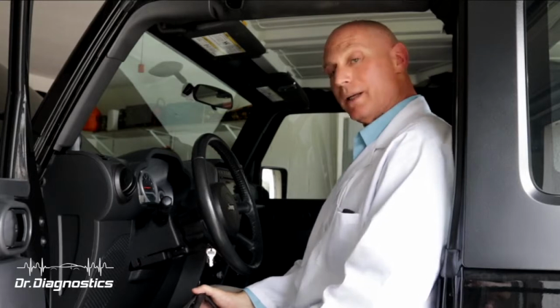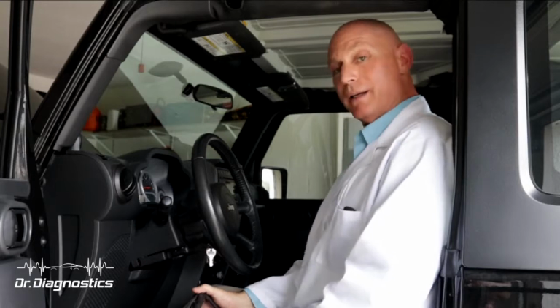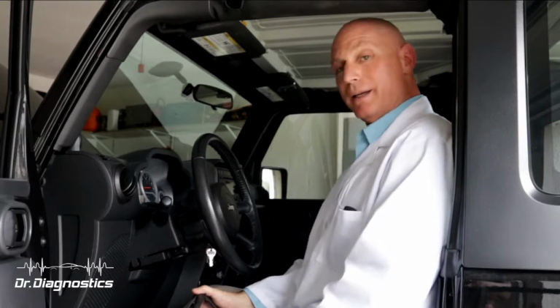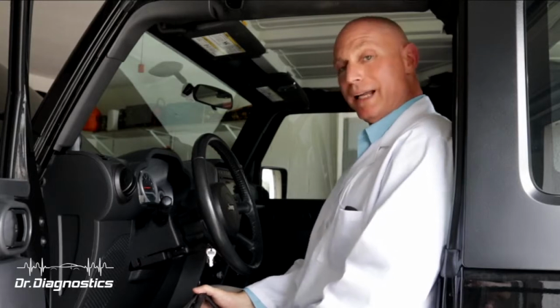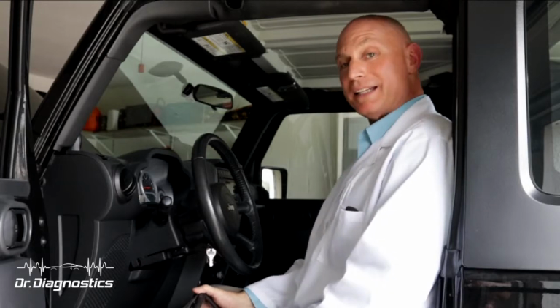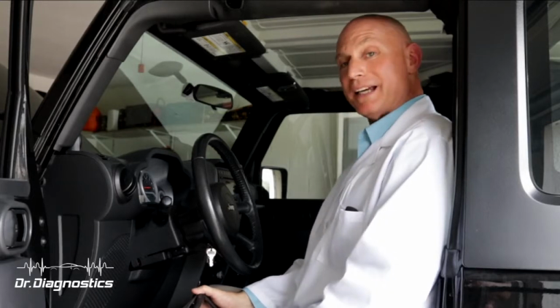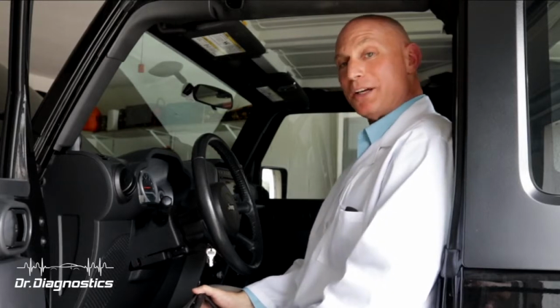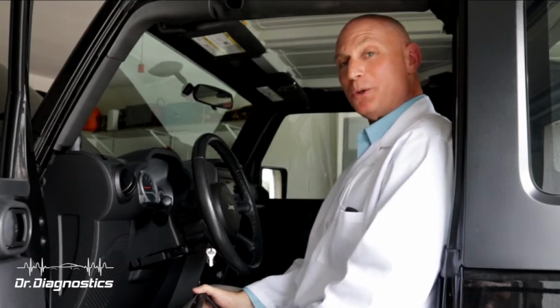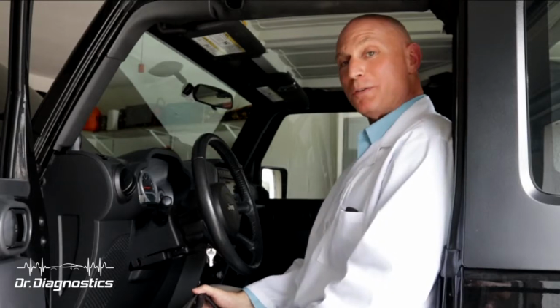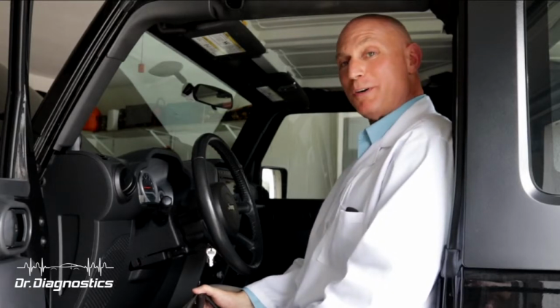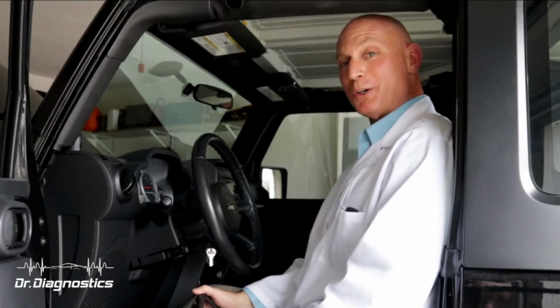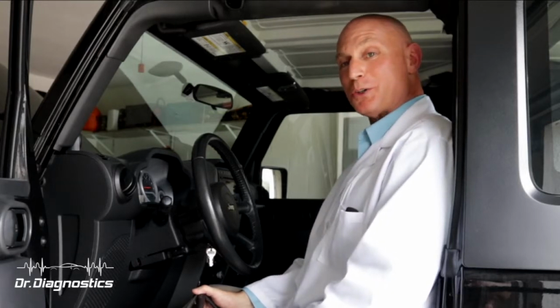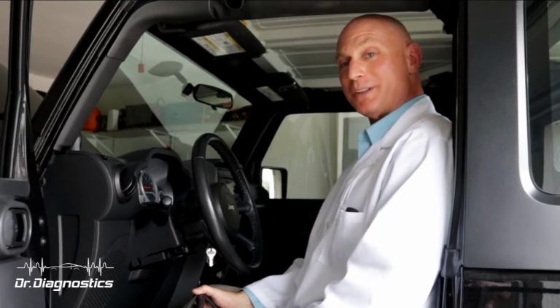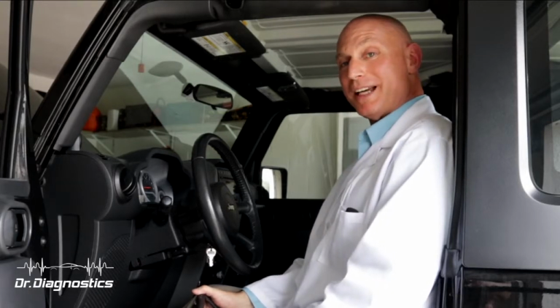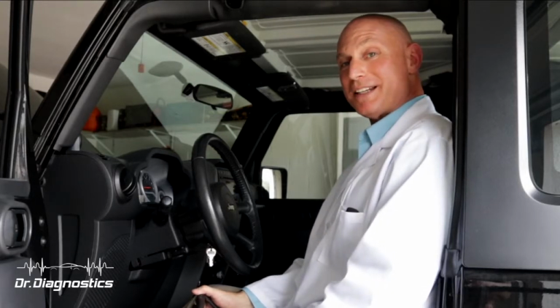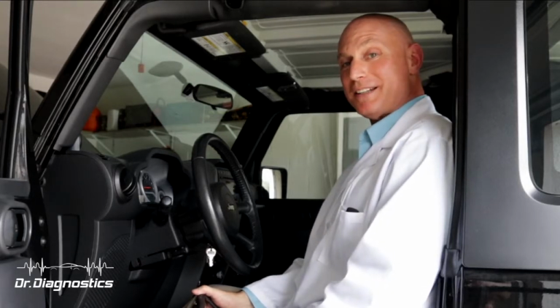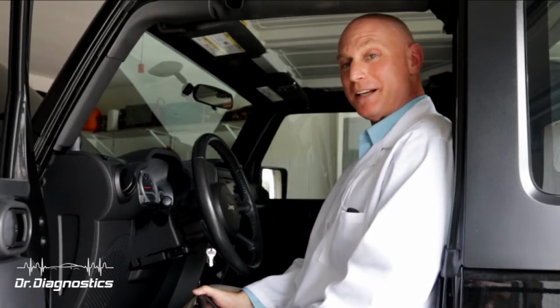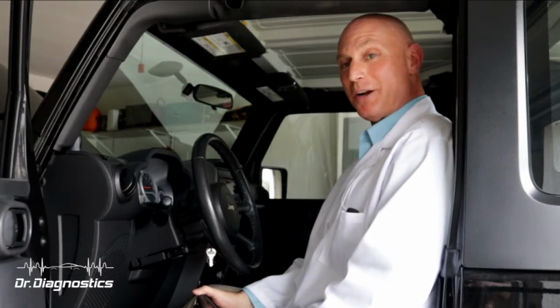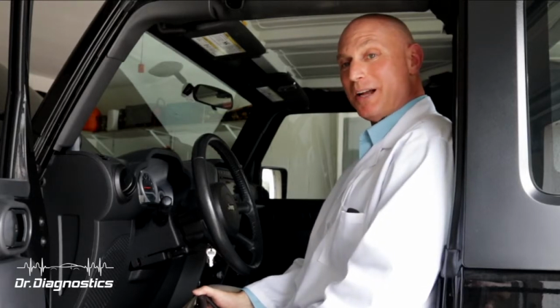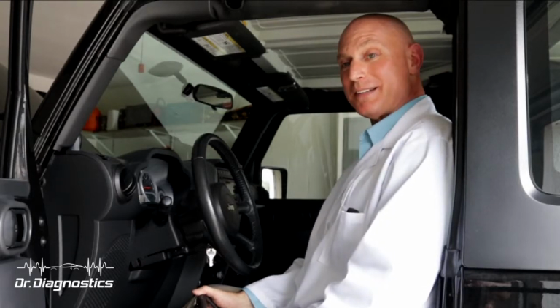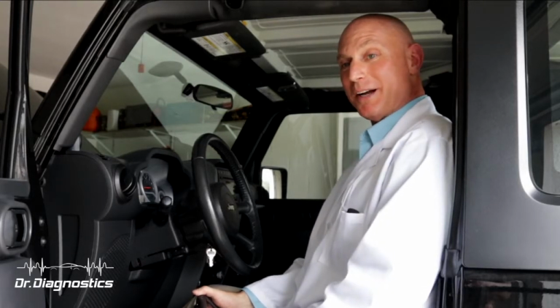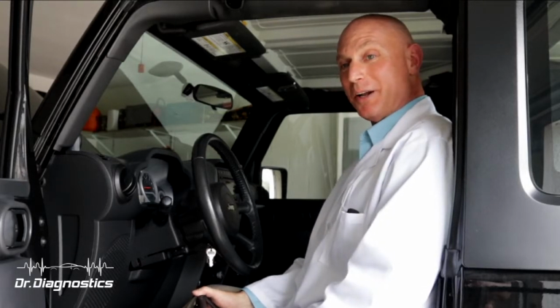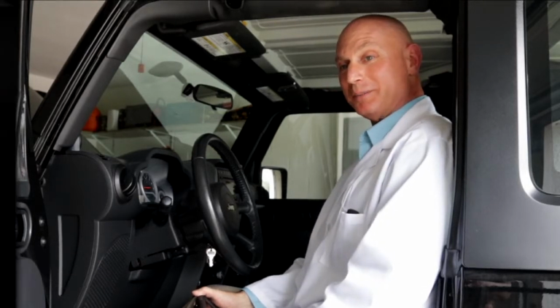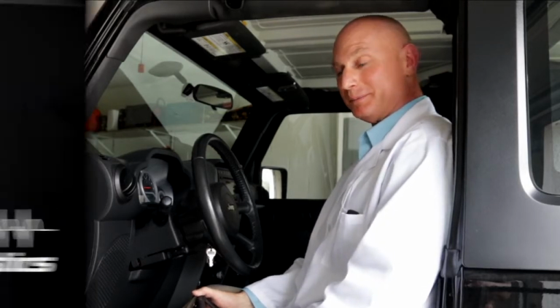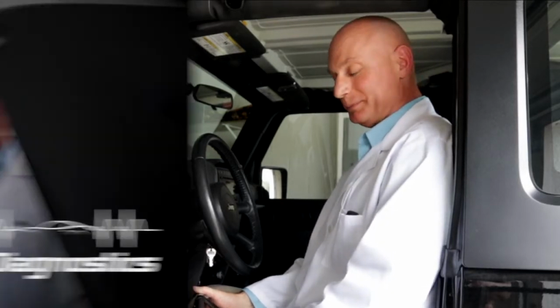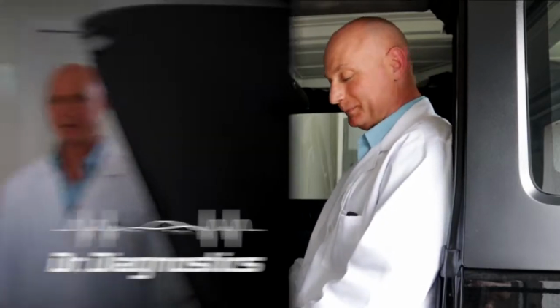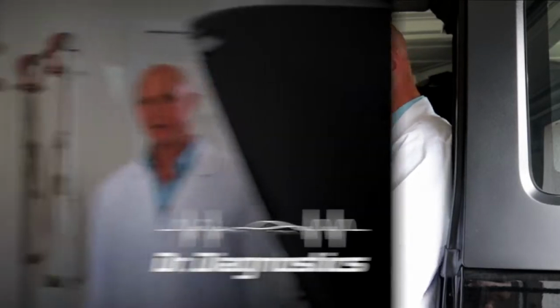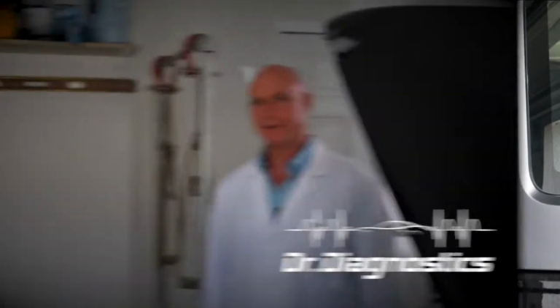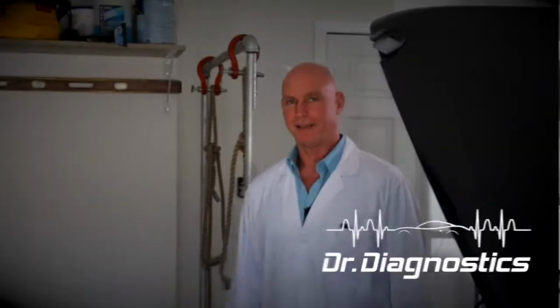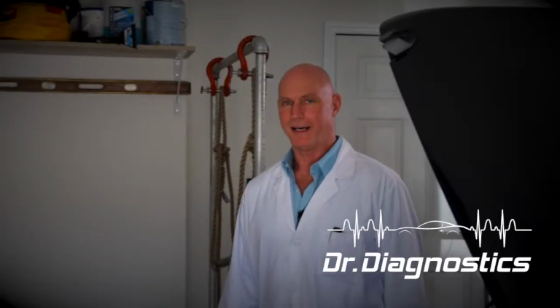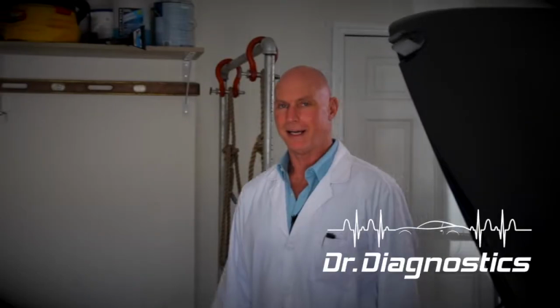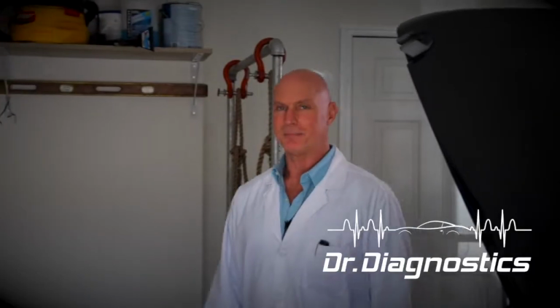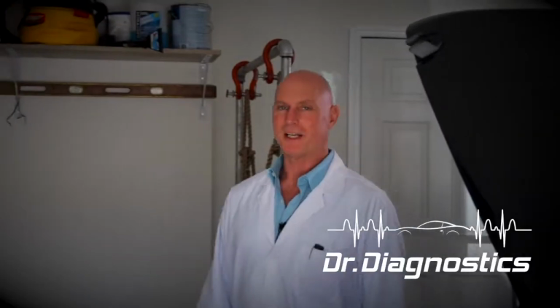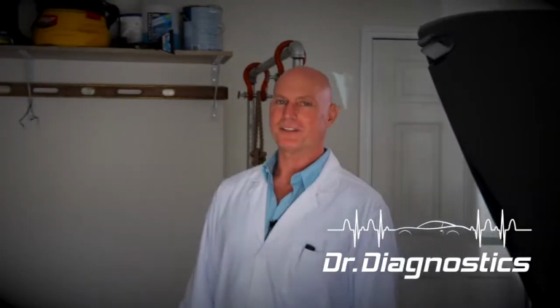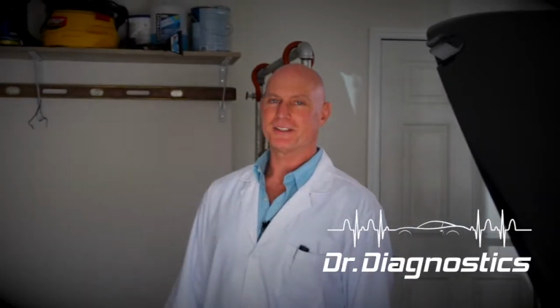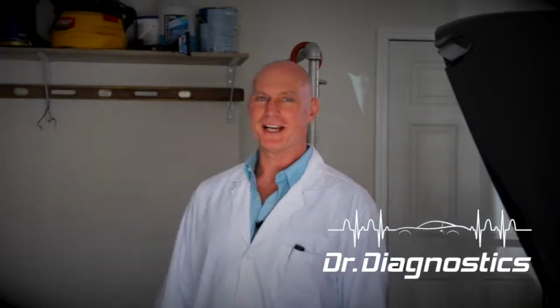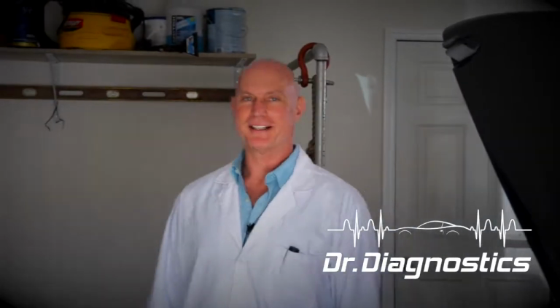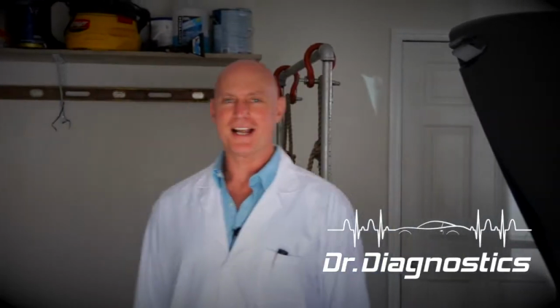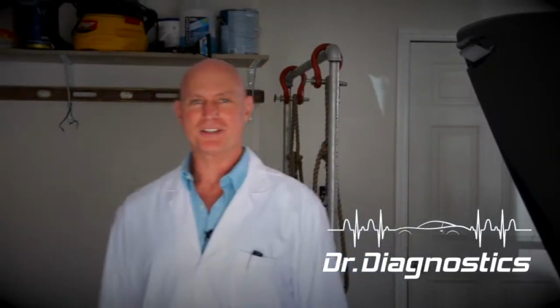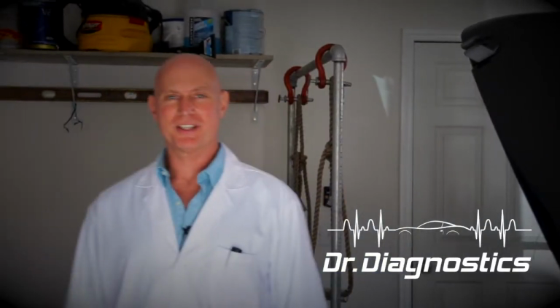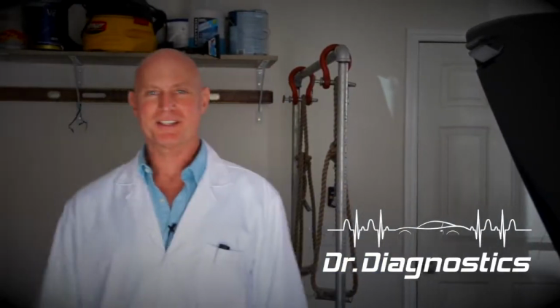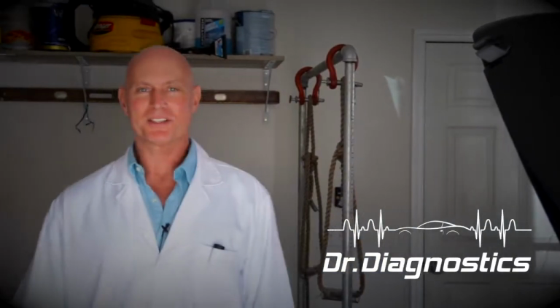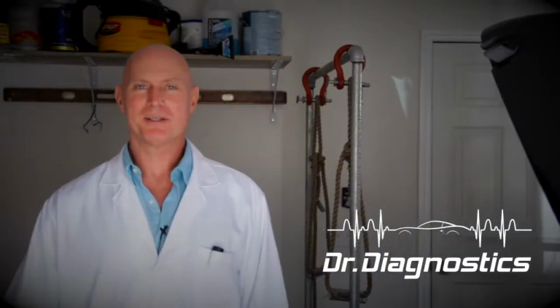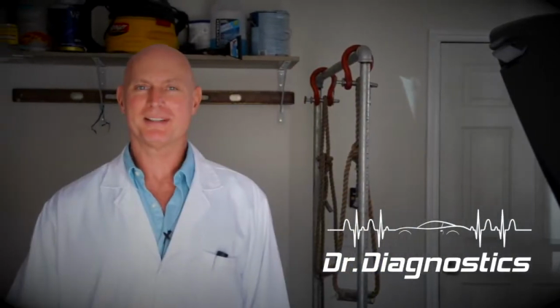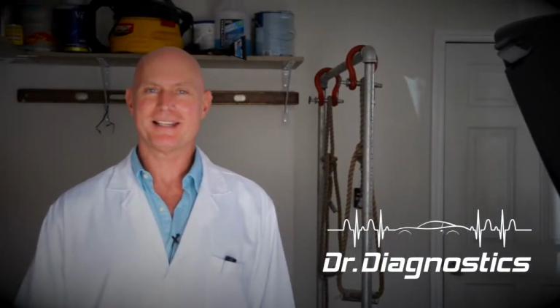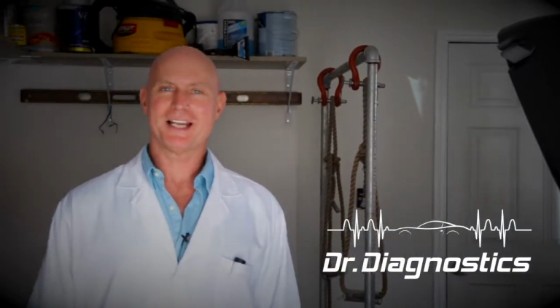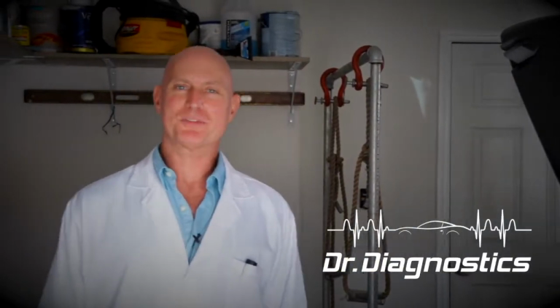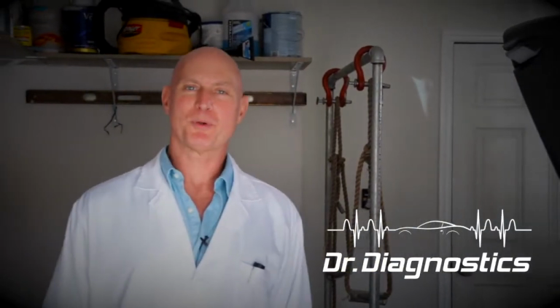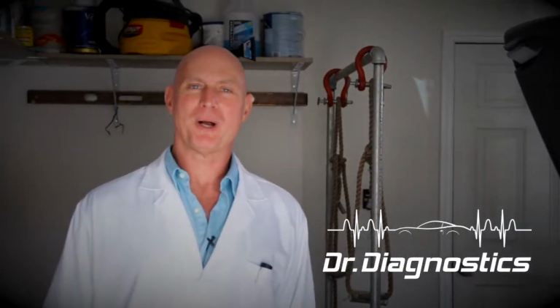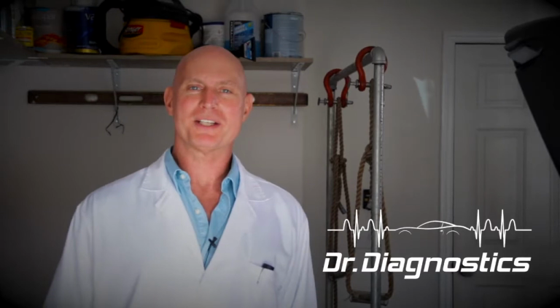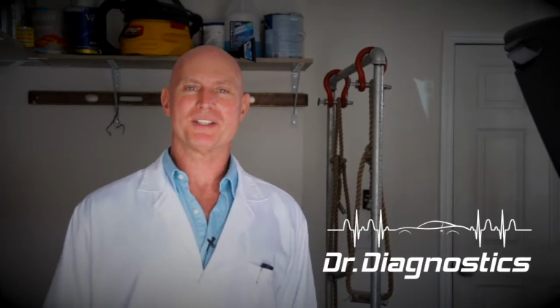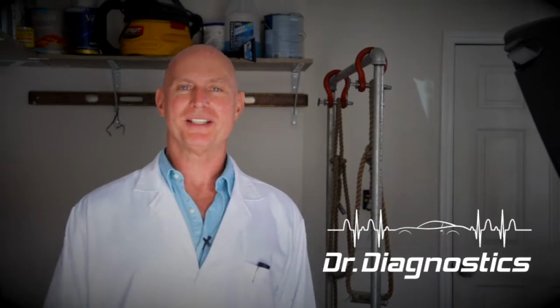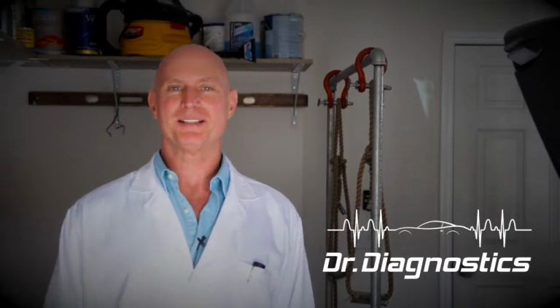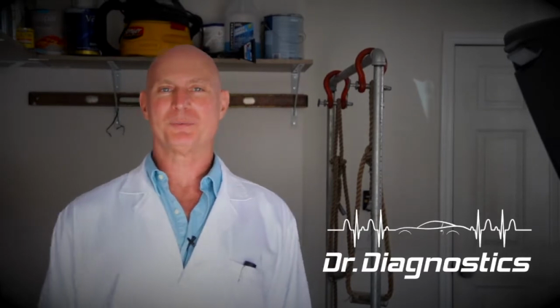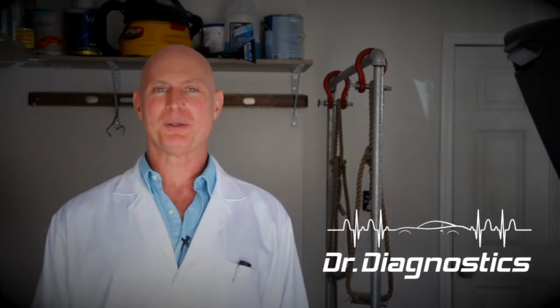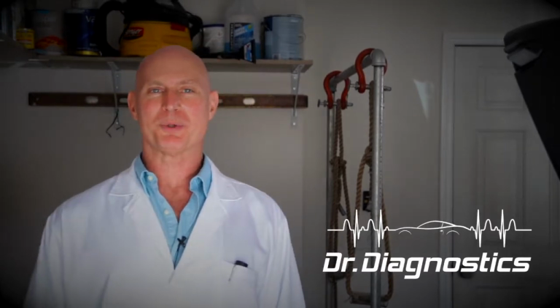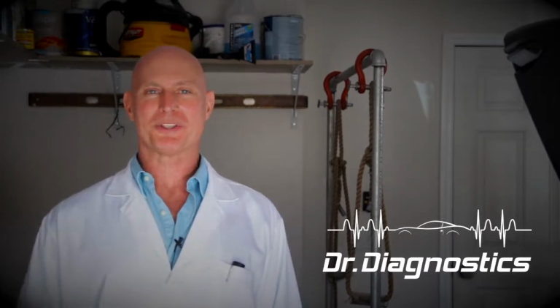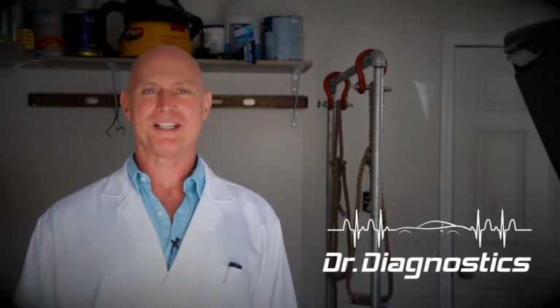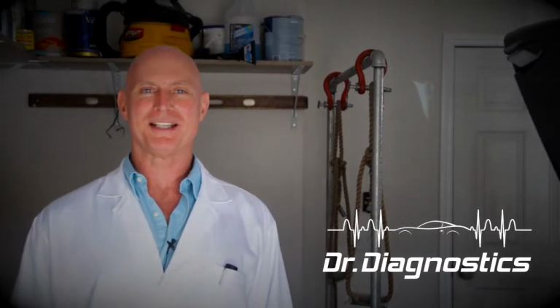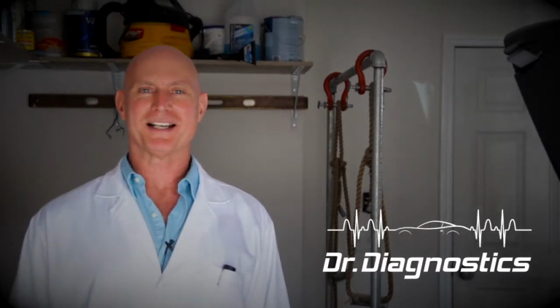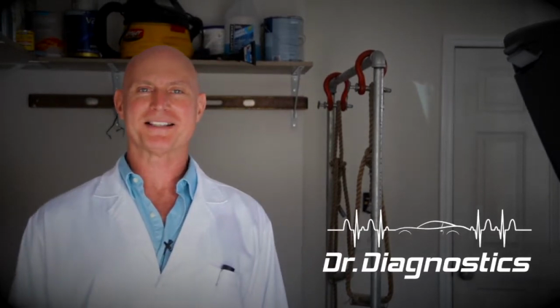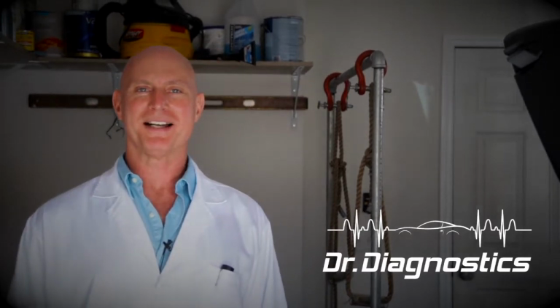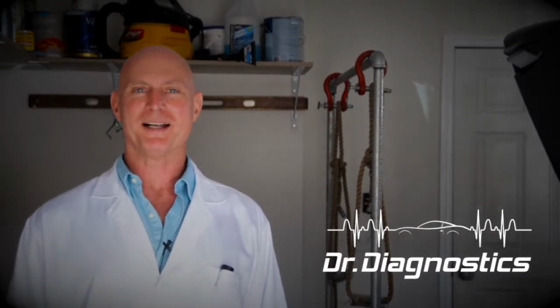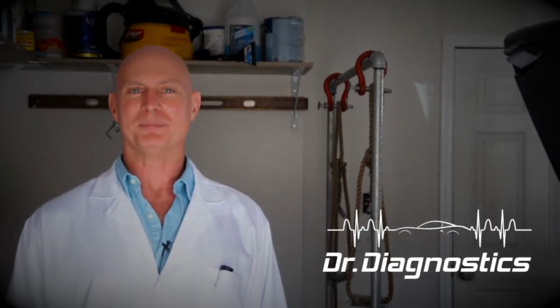And that's how you do a functional test on an Autel. Hi, I'm Dr. Diagnostics. Thanks for watching. We will see you next time.